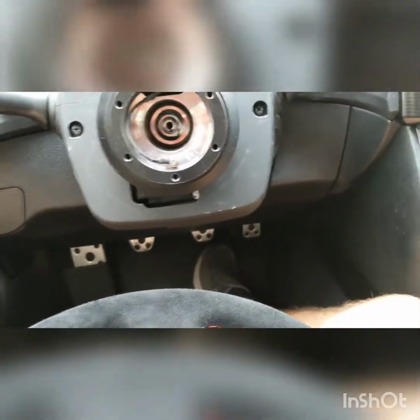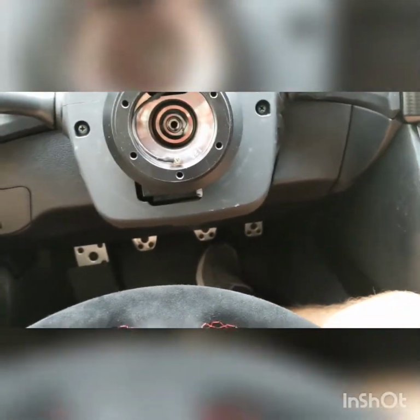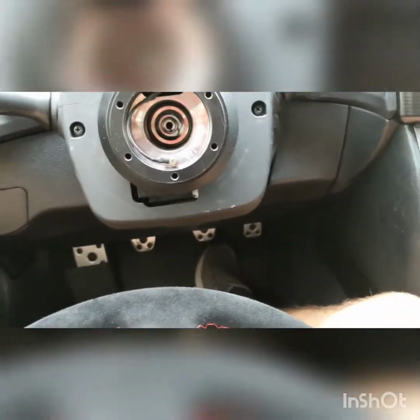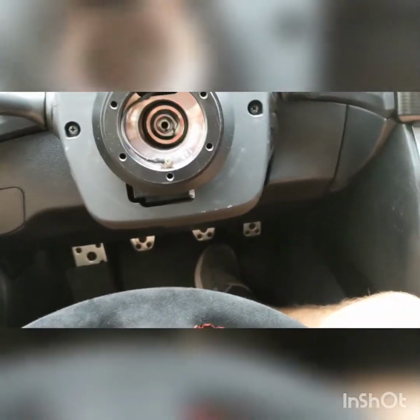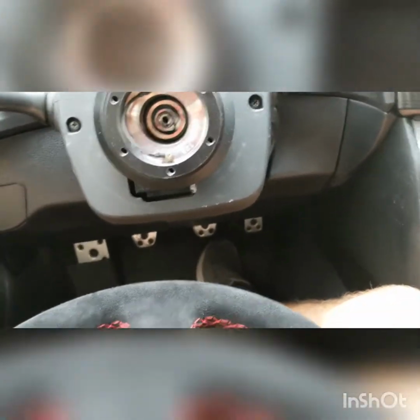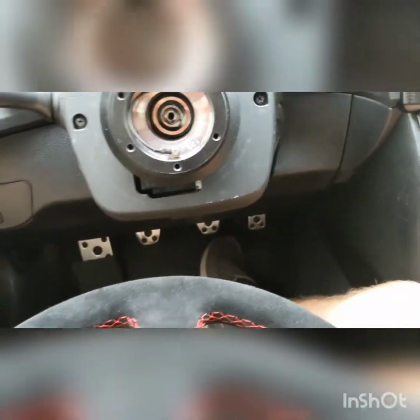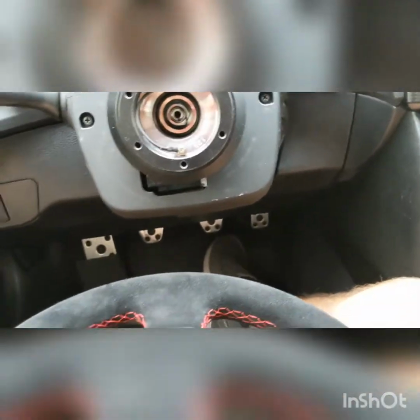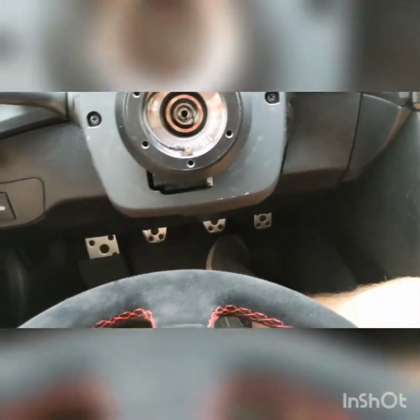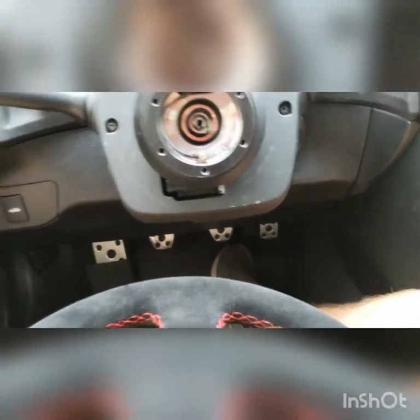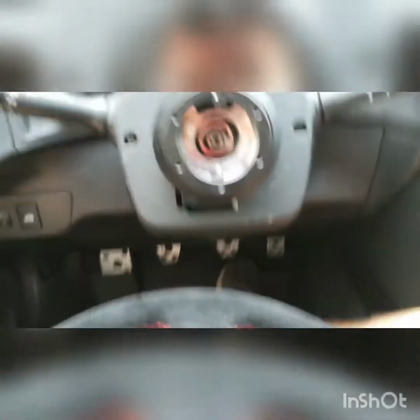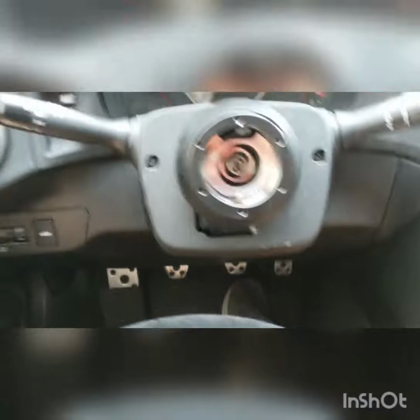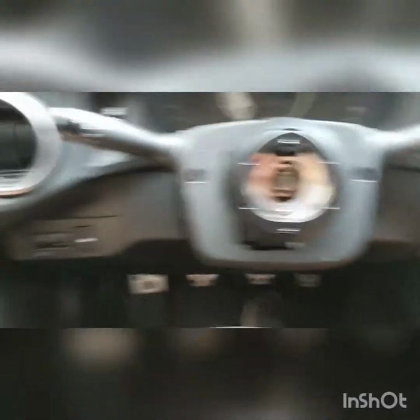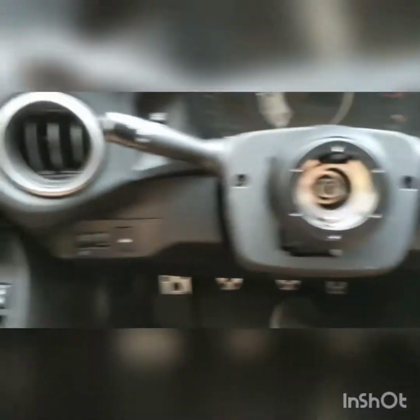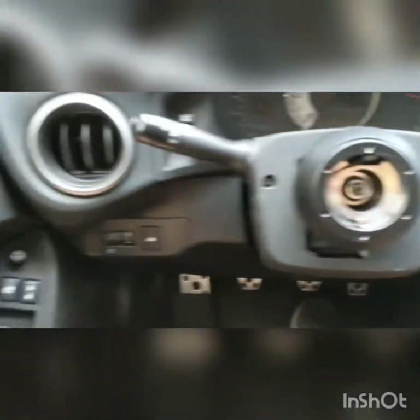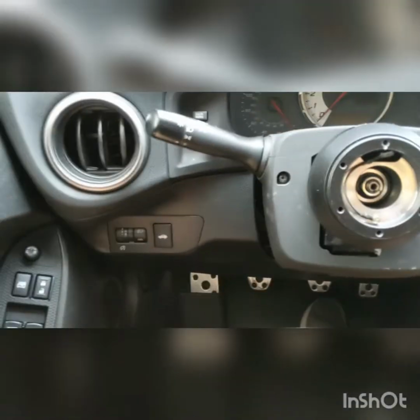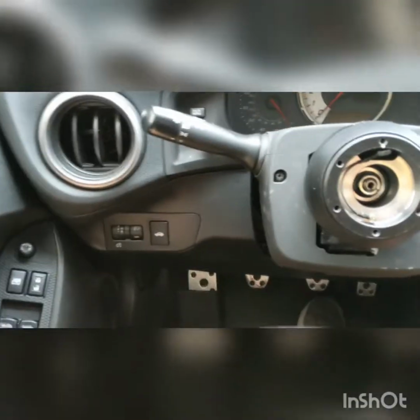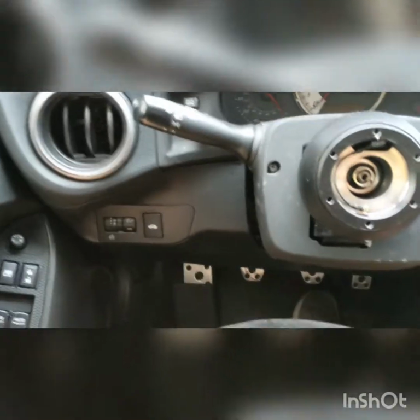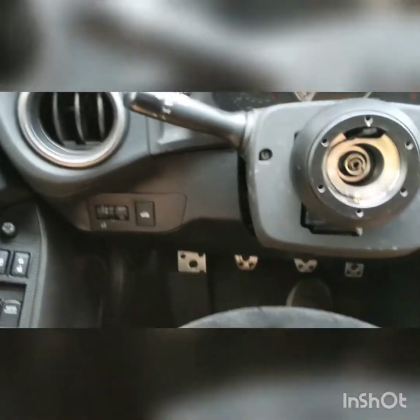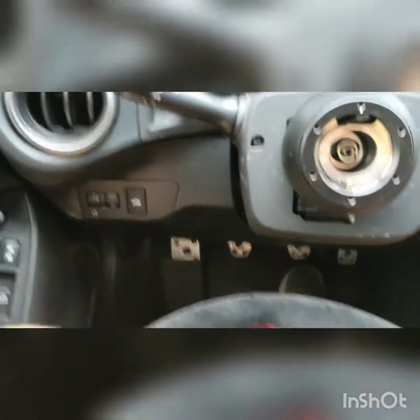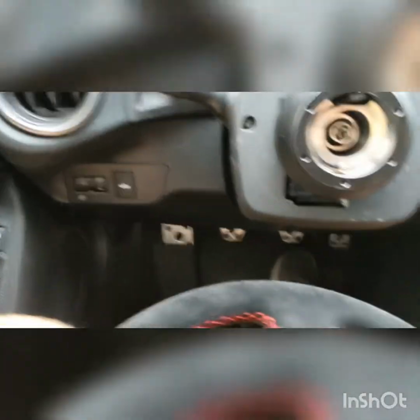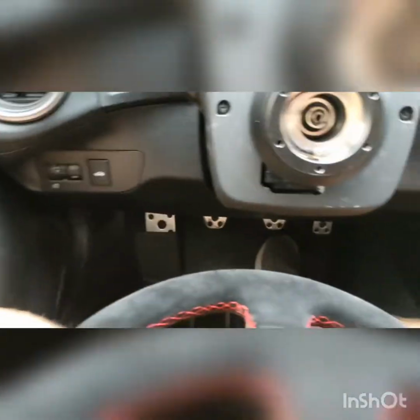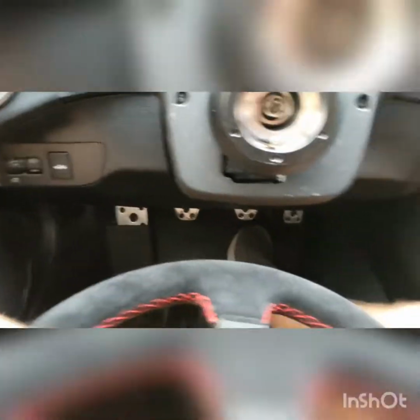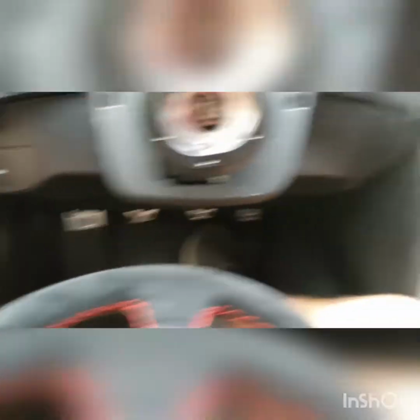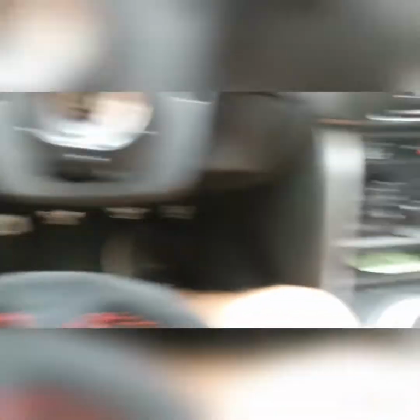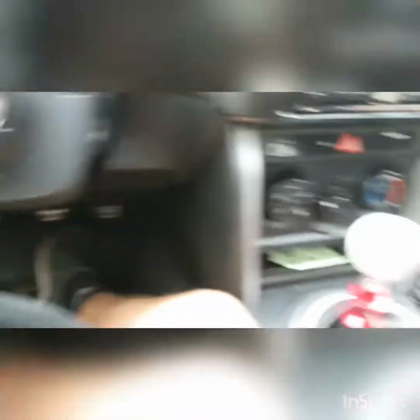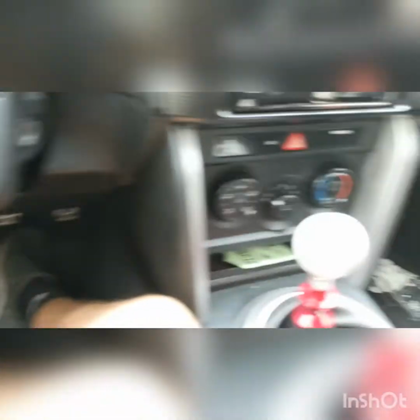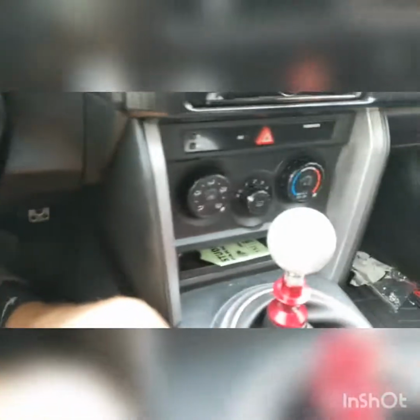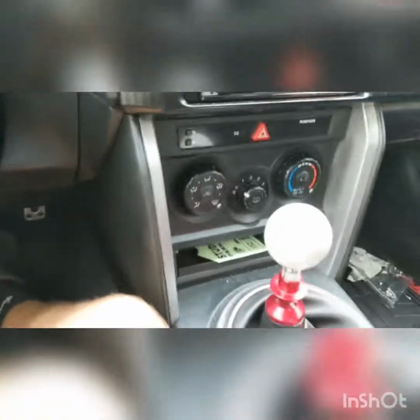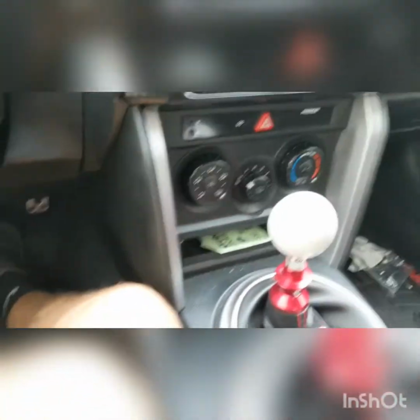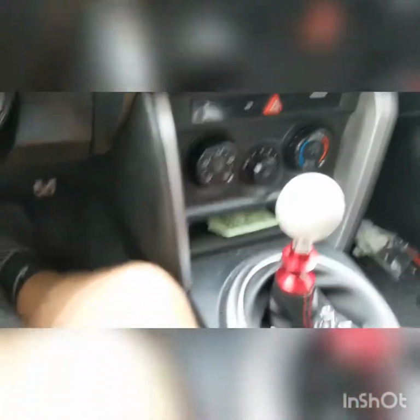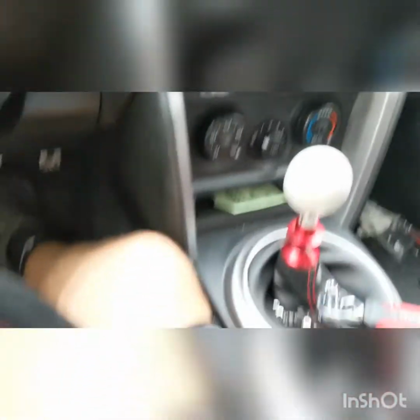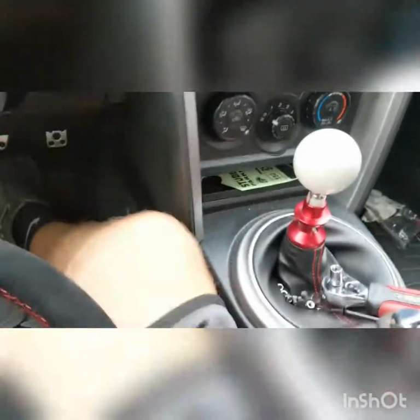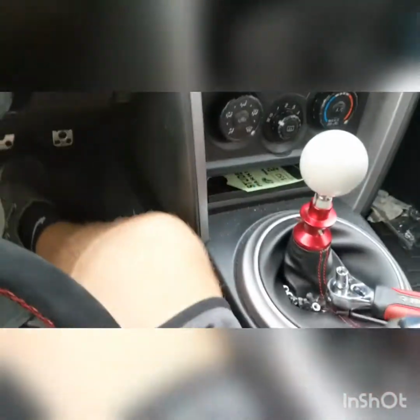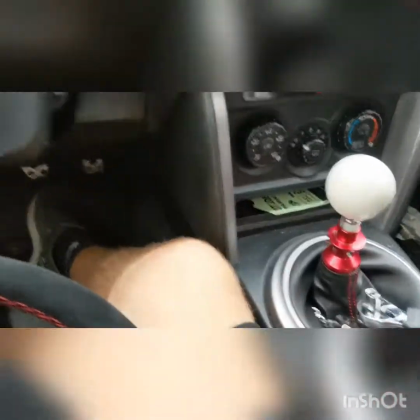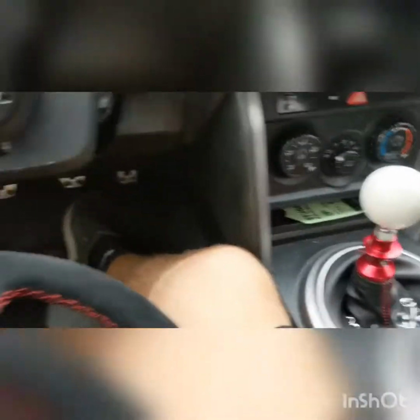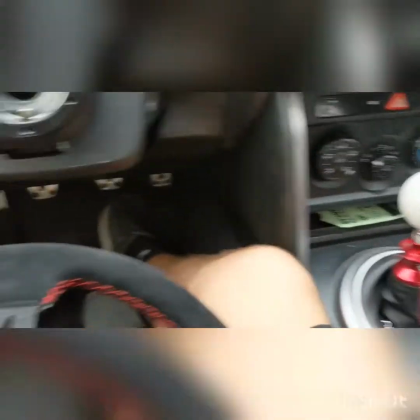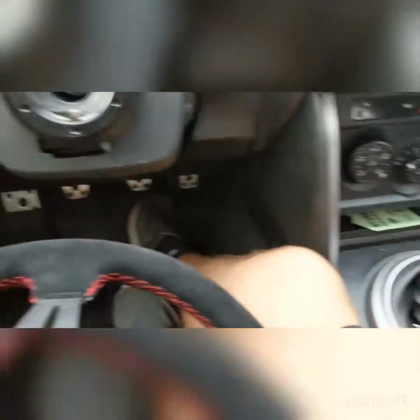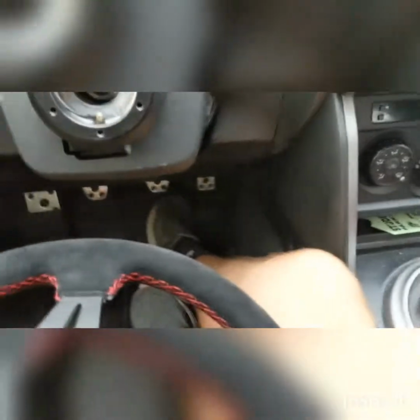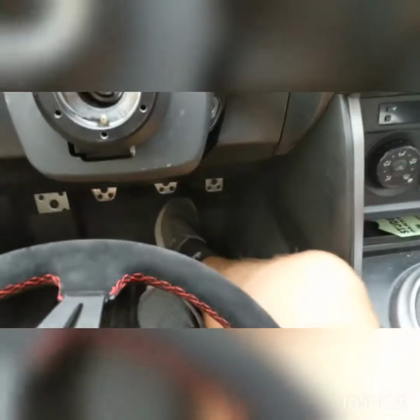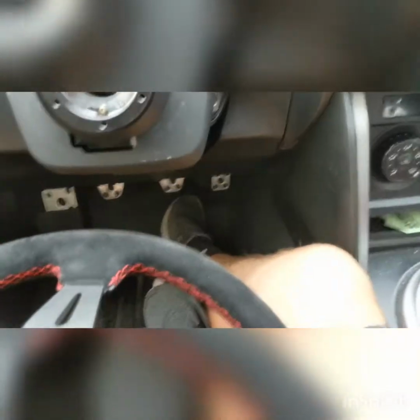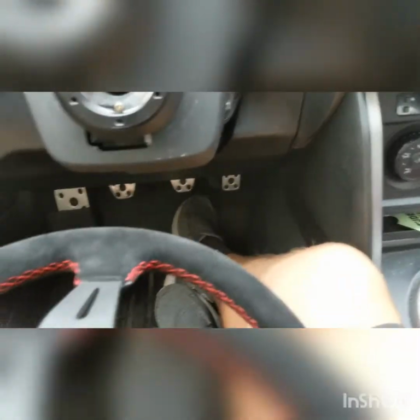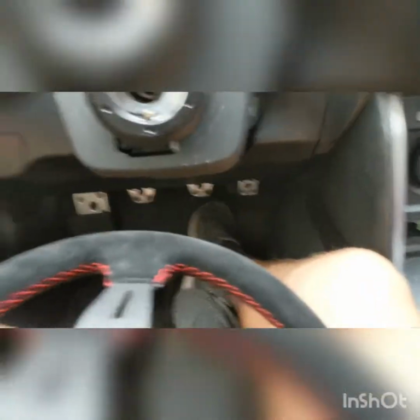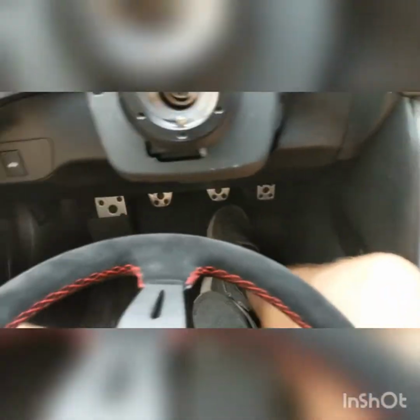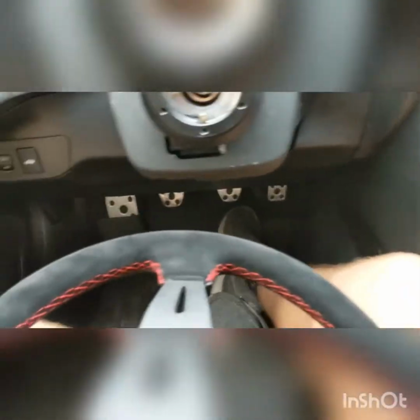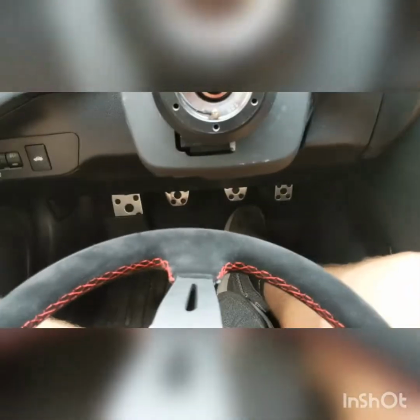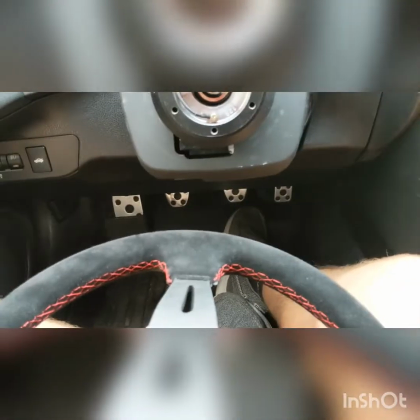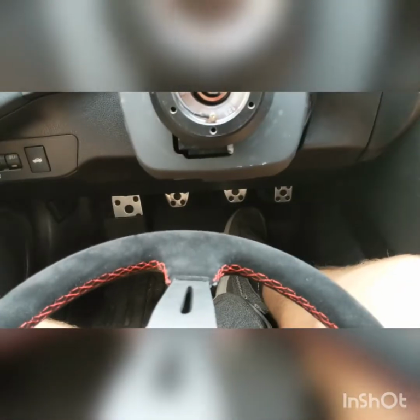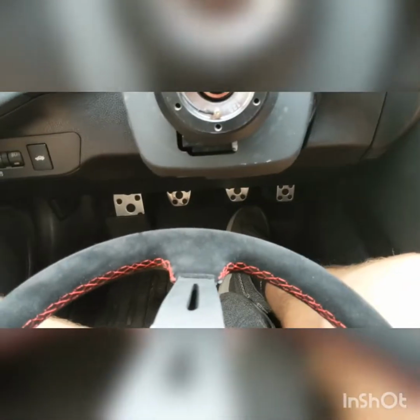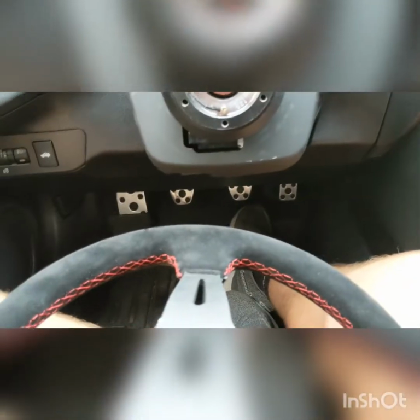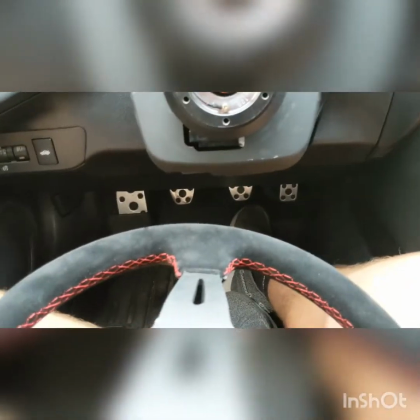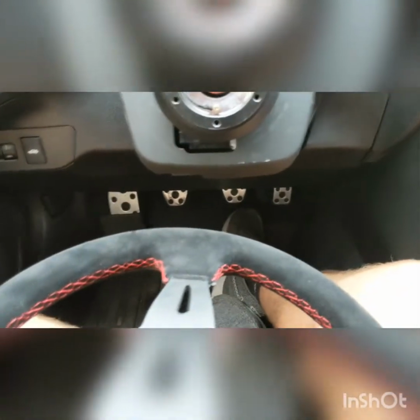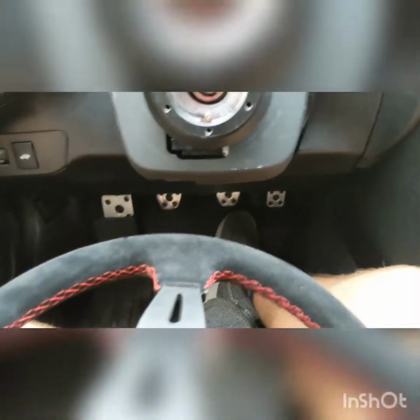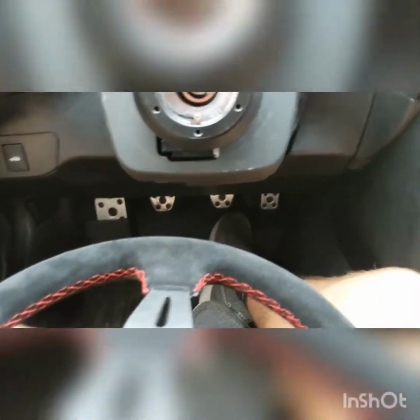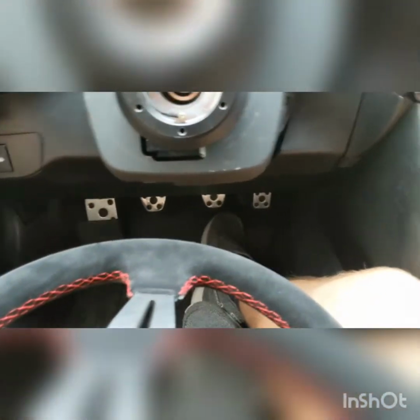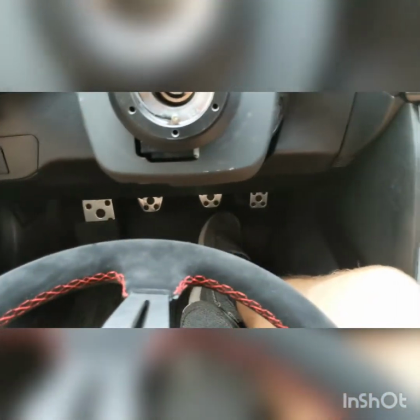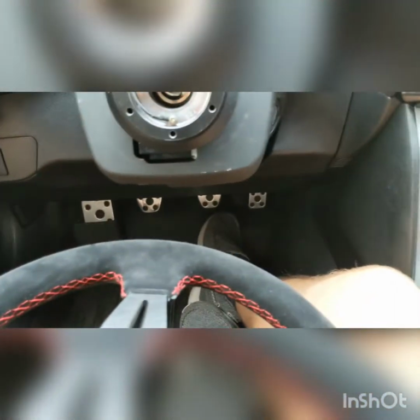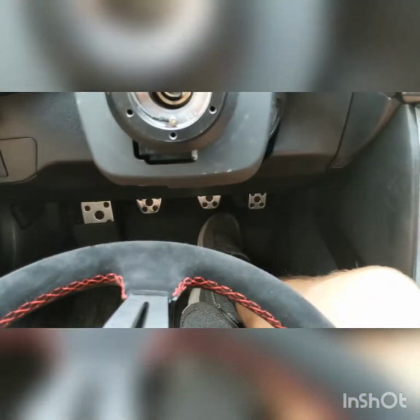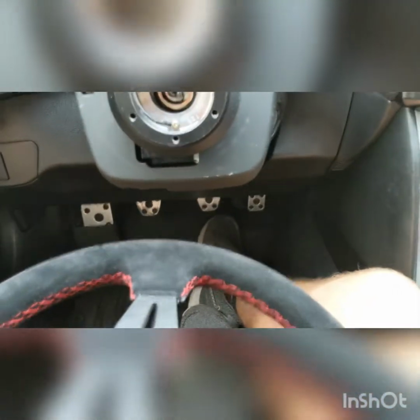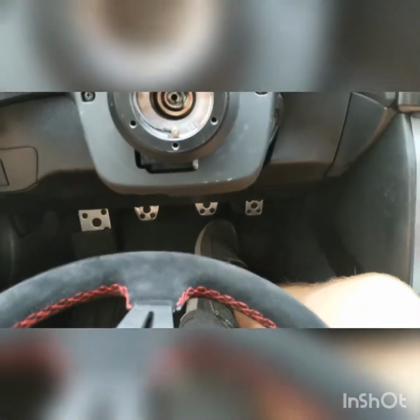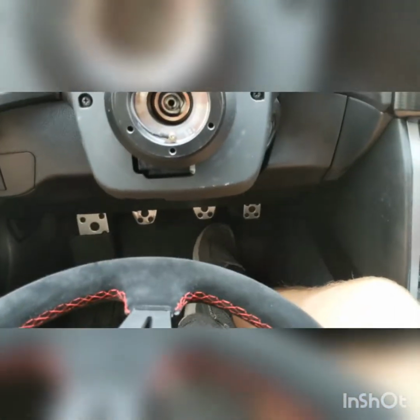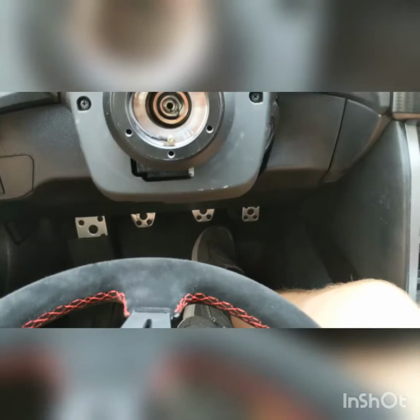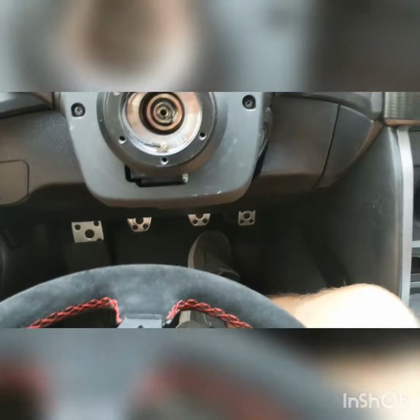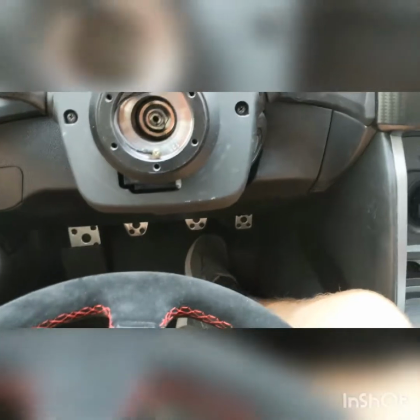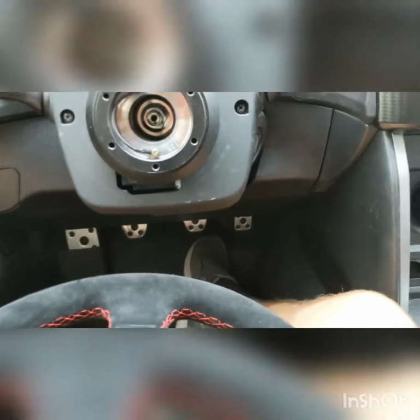This is for my 2013 Scion FR-S. It's a manual. It's a great car — love it.